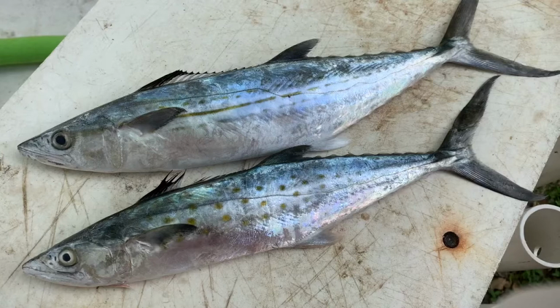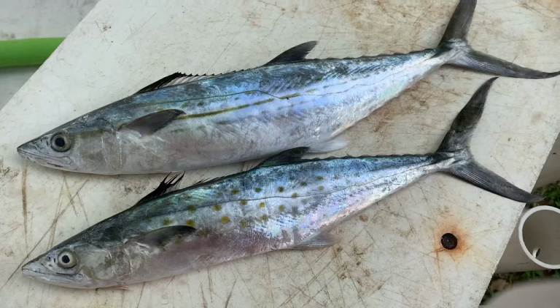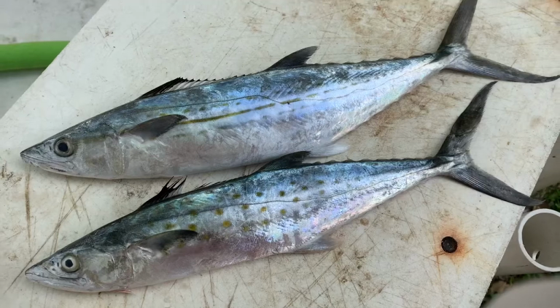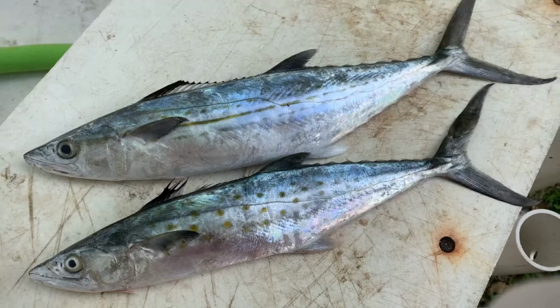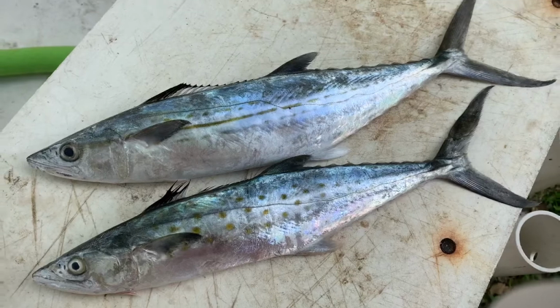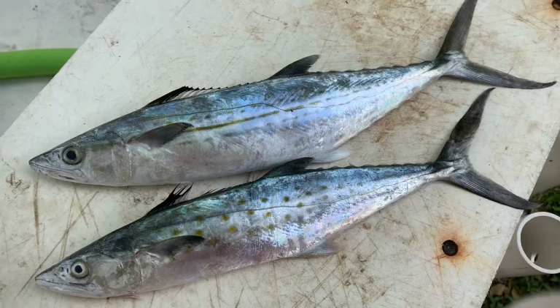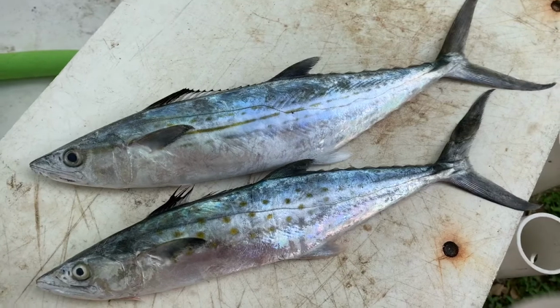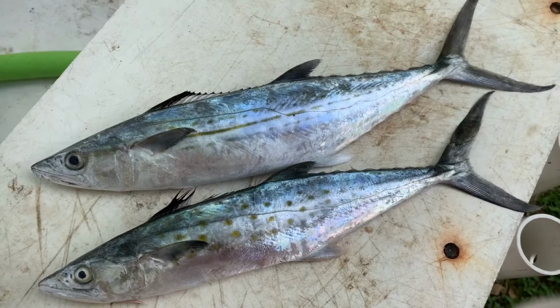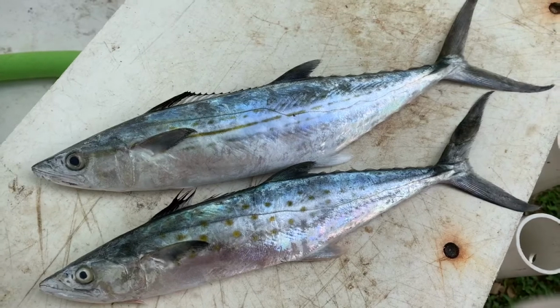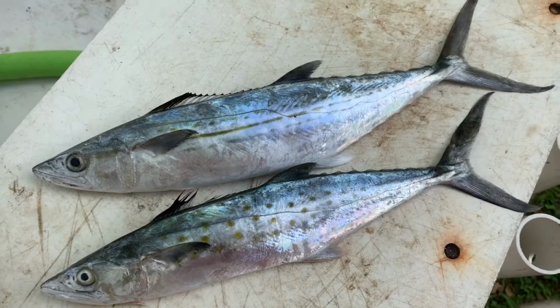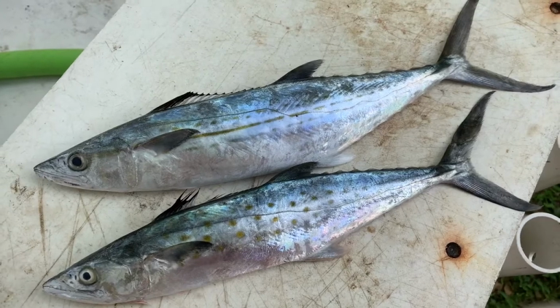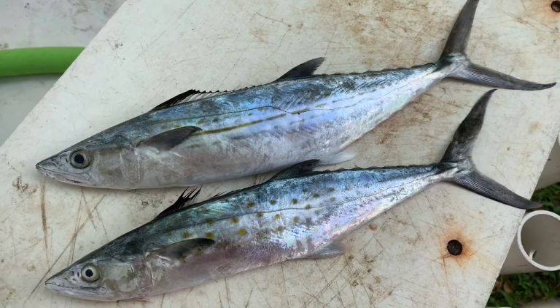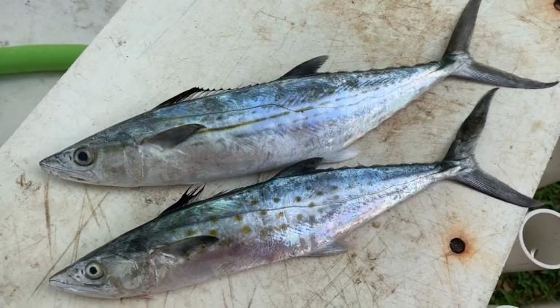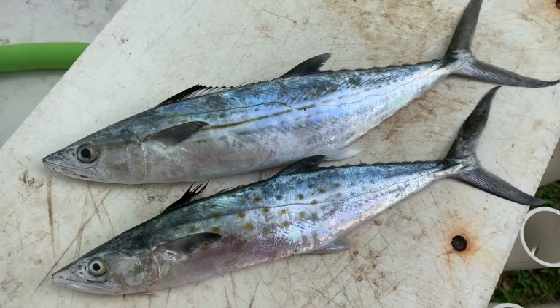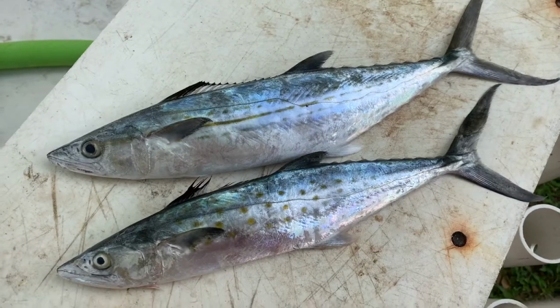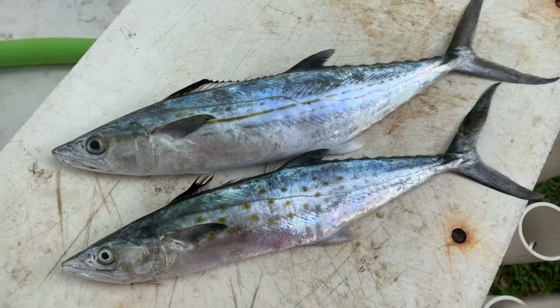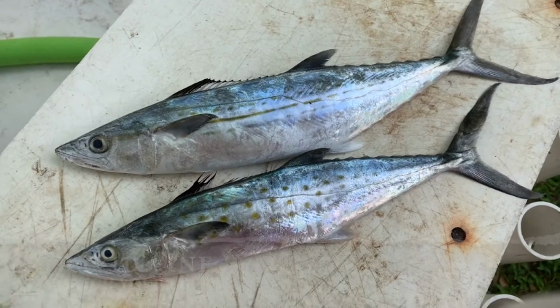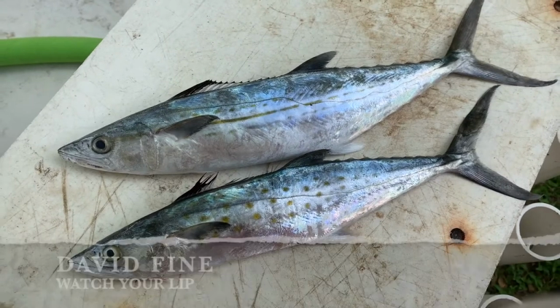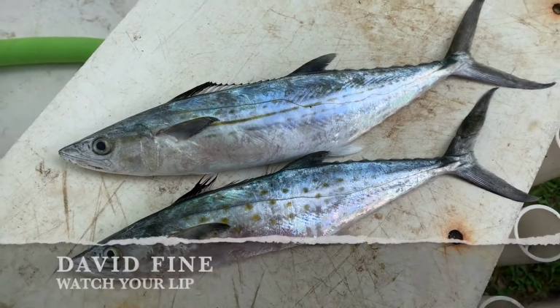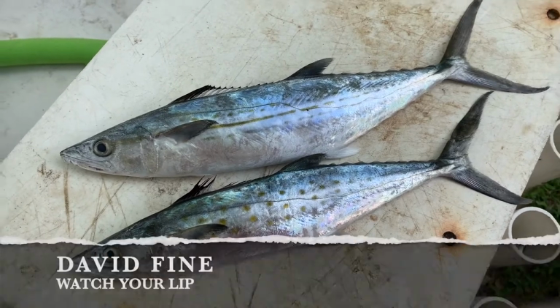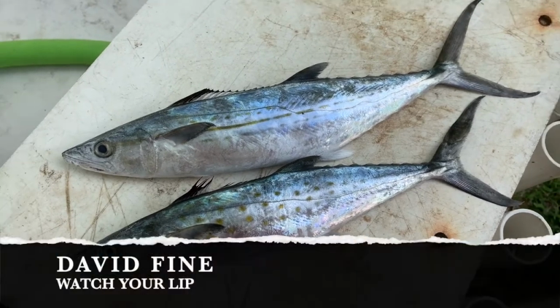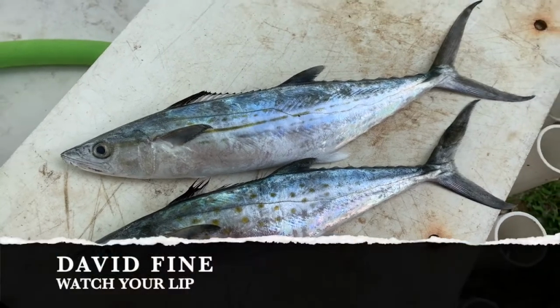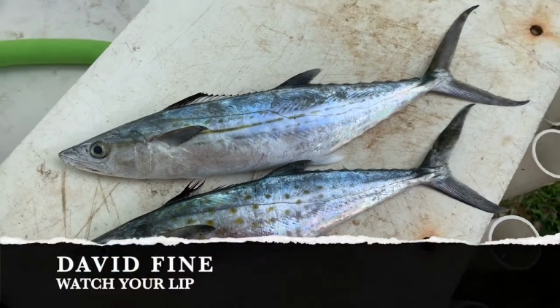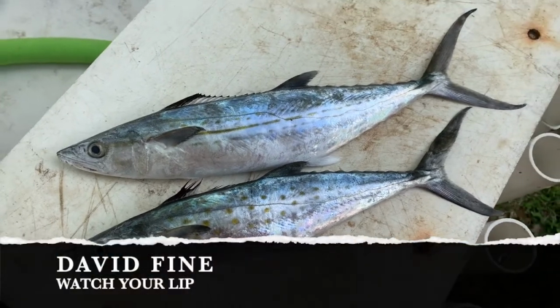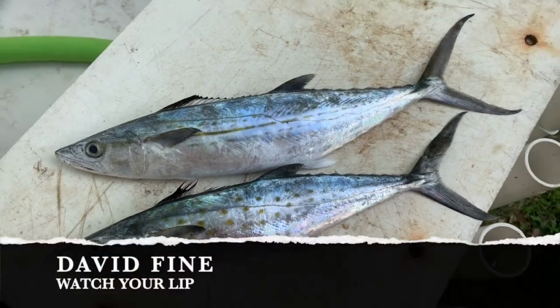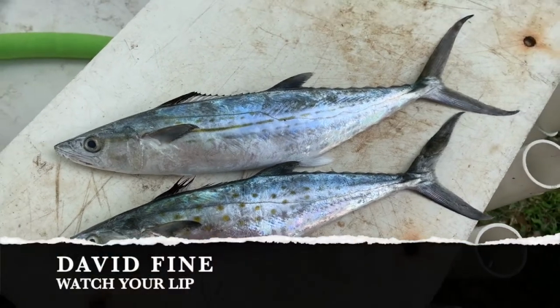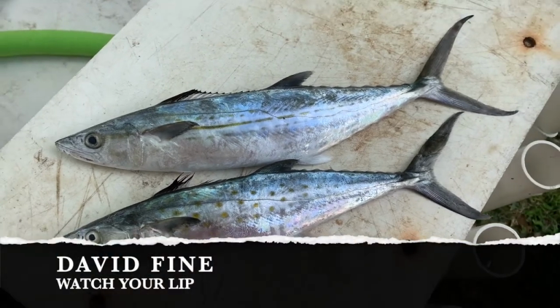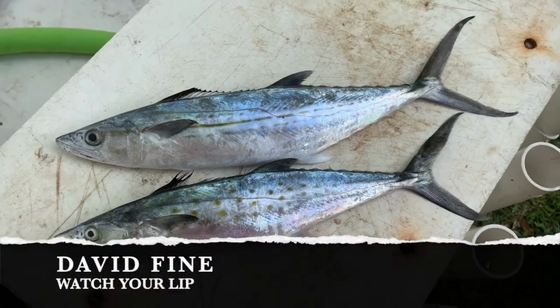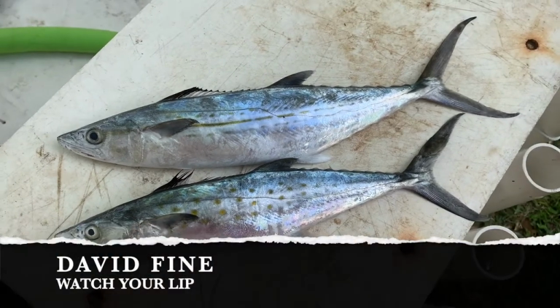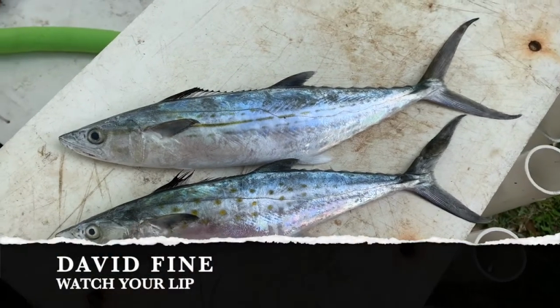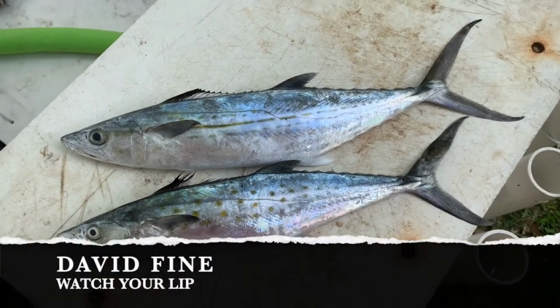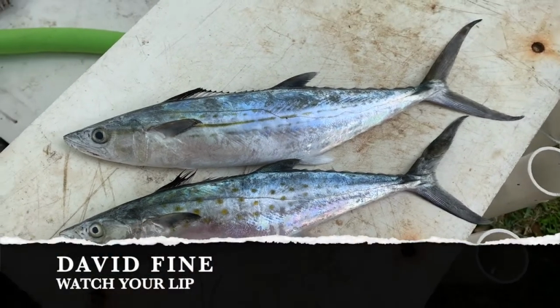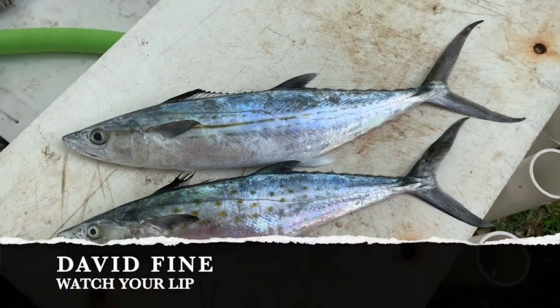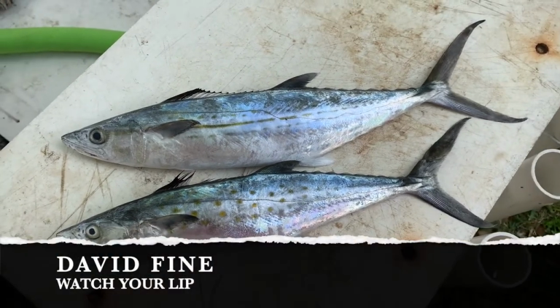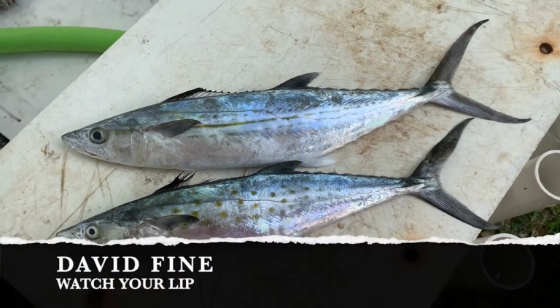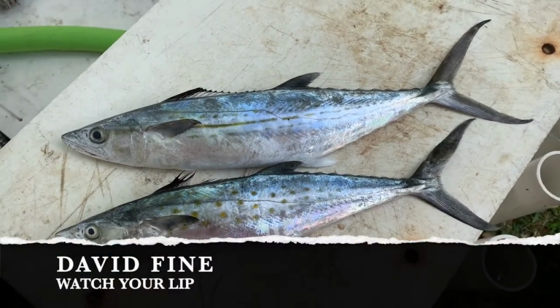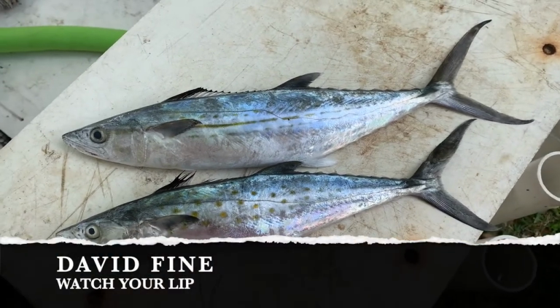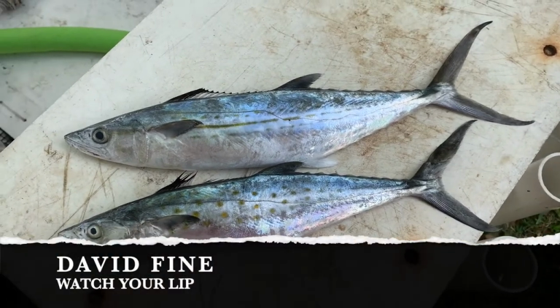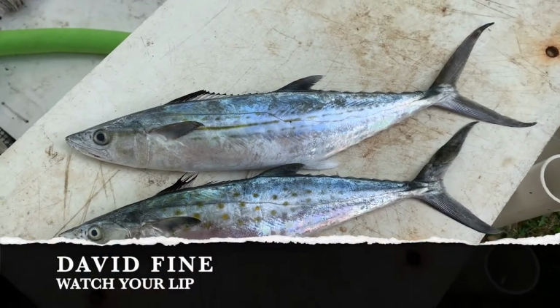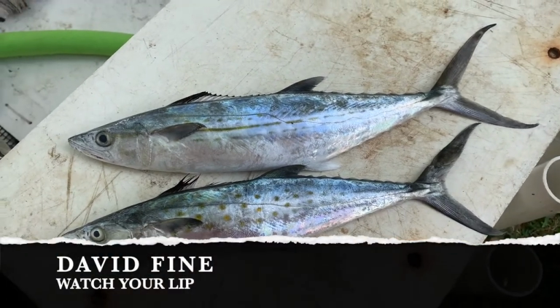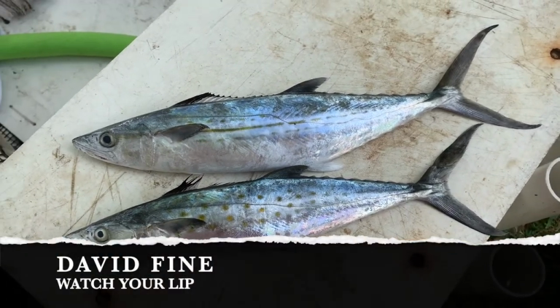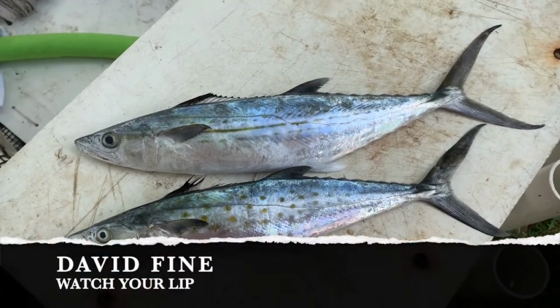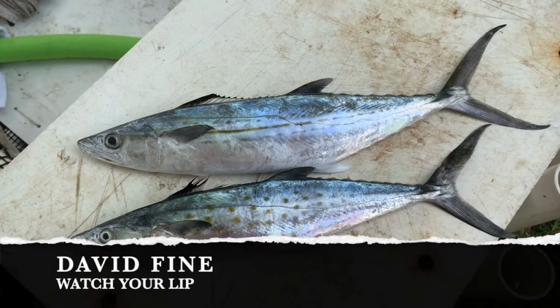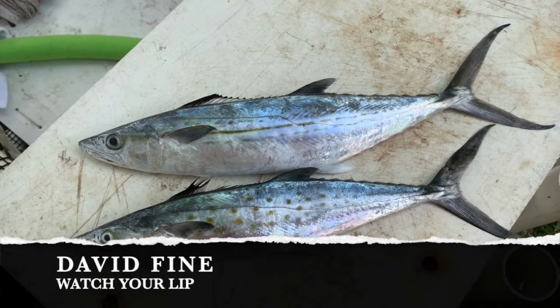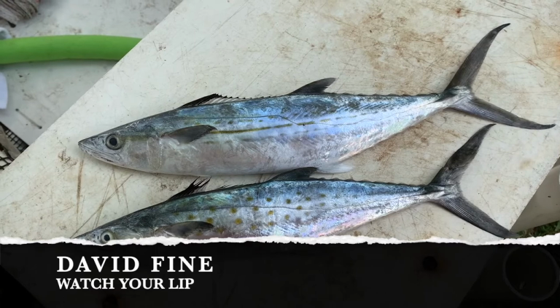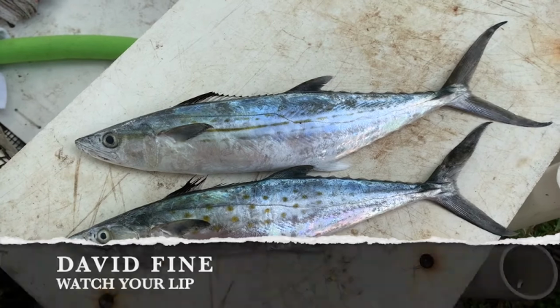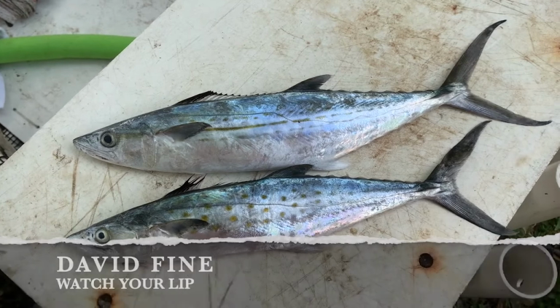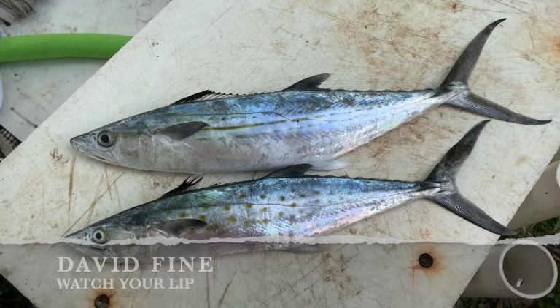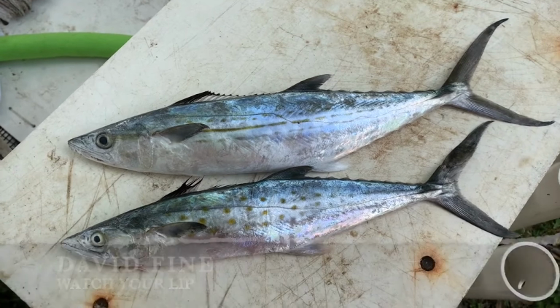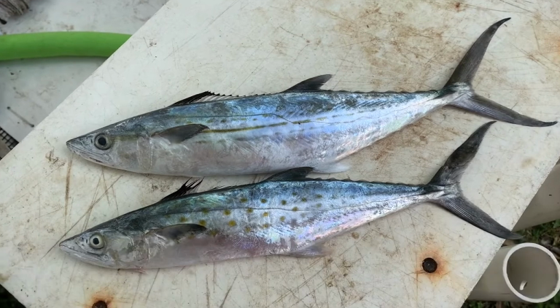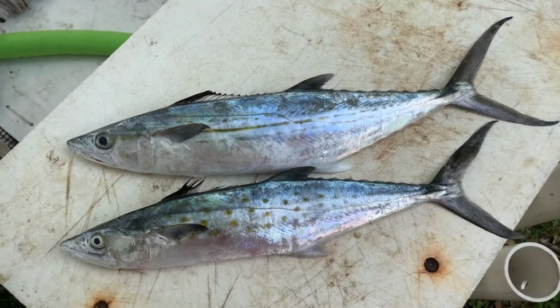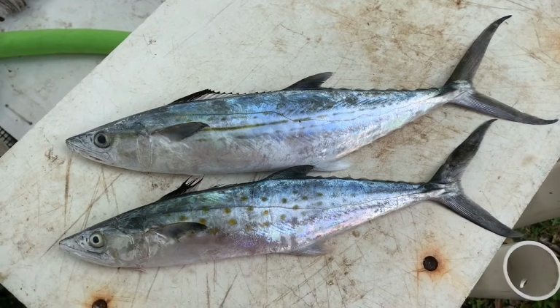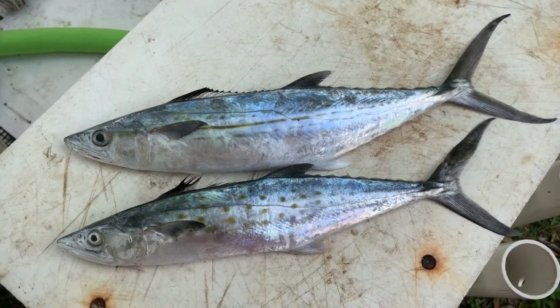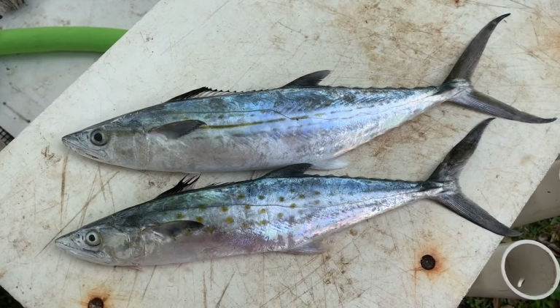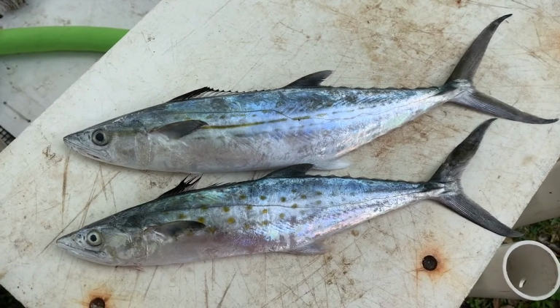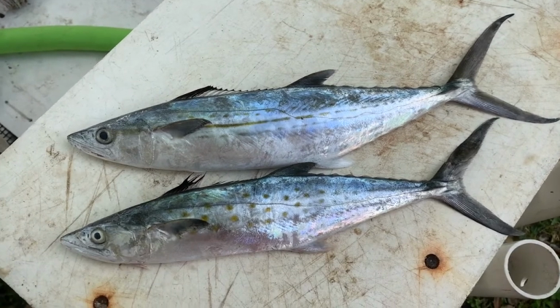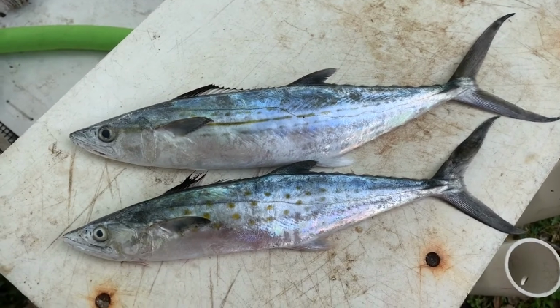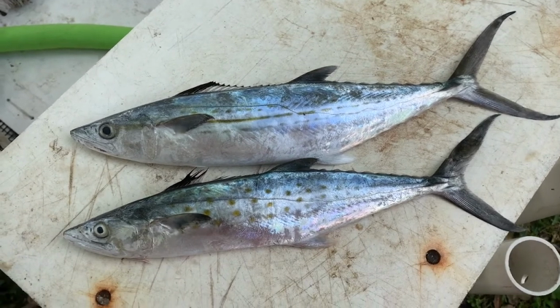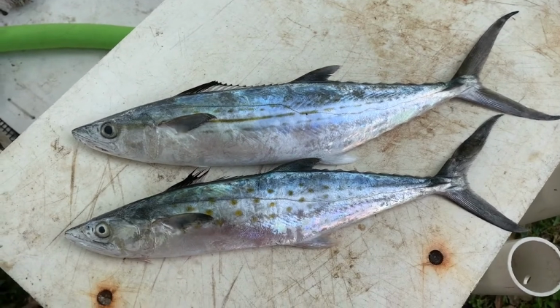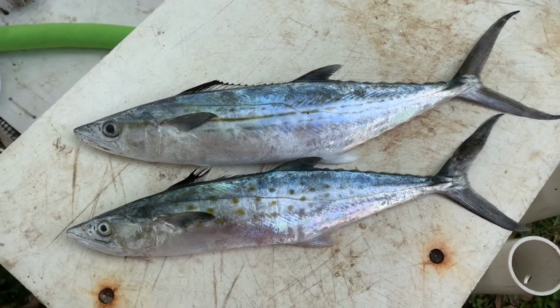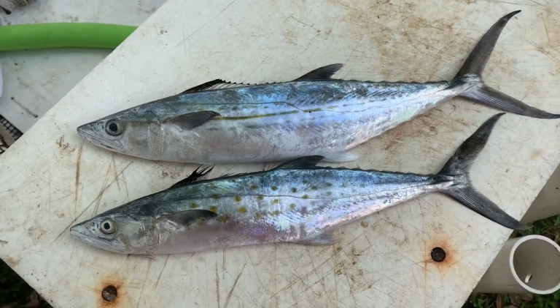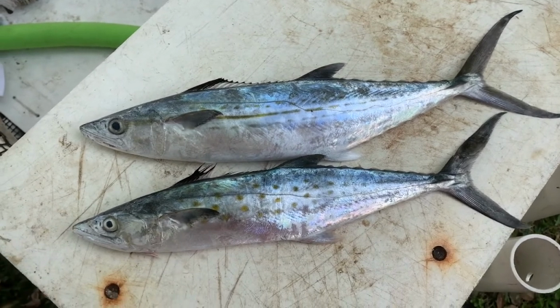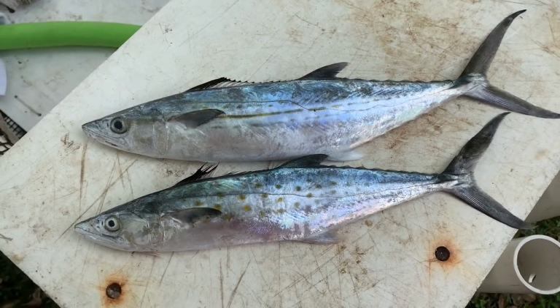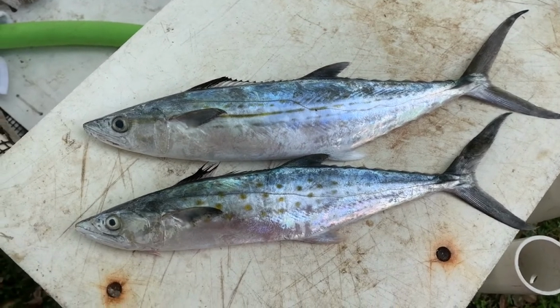Hey folks, welcome to Watch Your Lip. This is David Fine. I'm going to do a quick video — beach fishing, fast fish, how to.